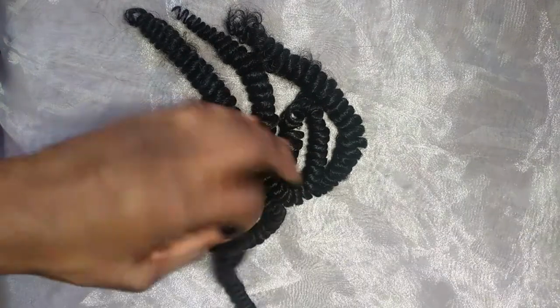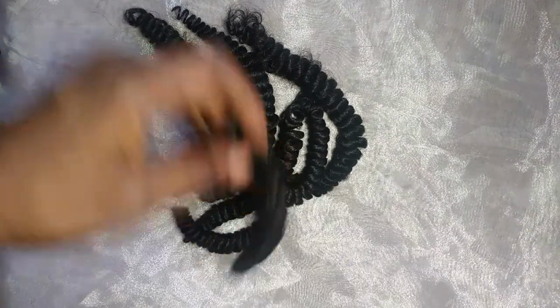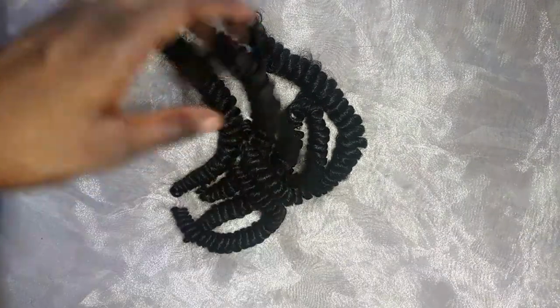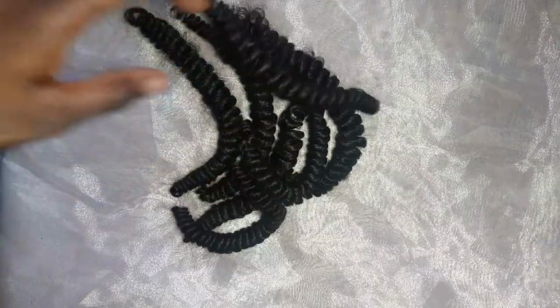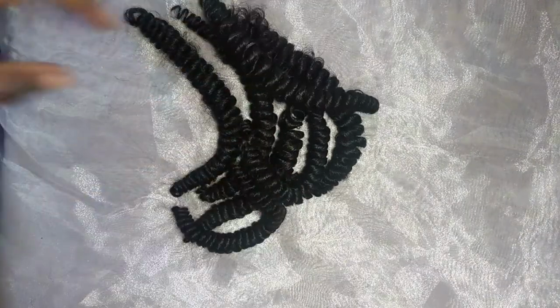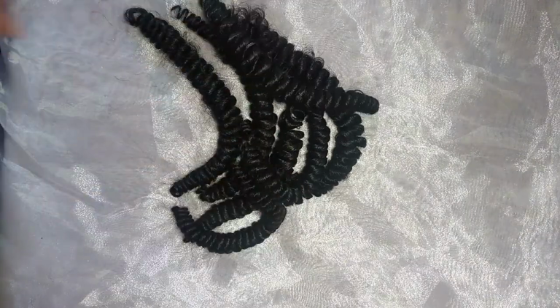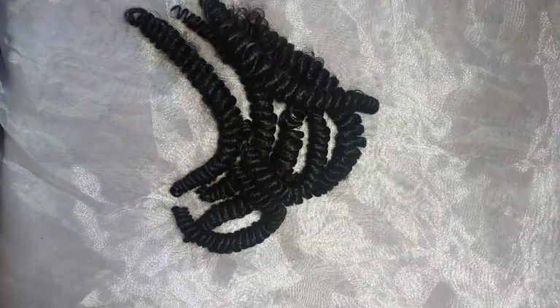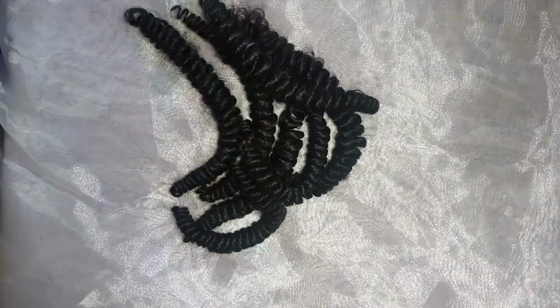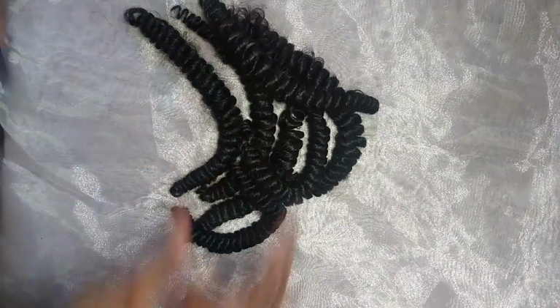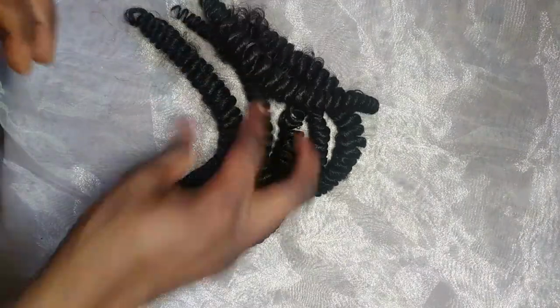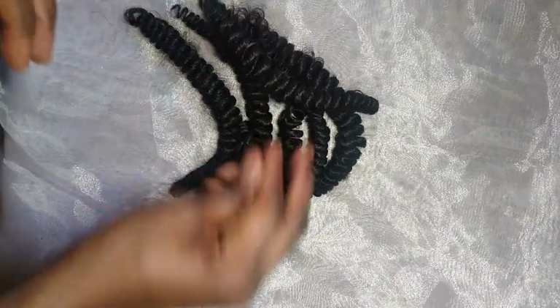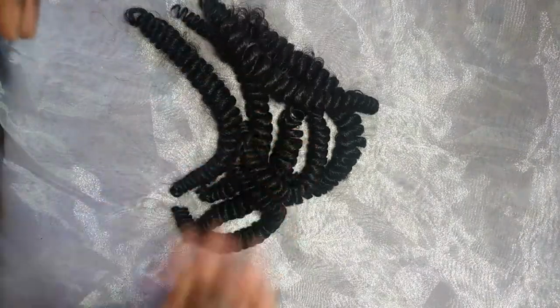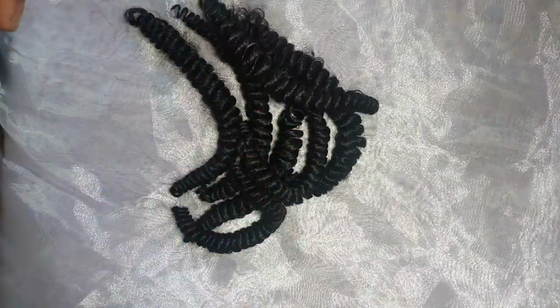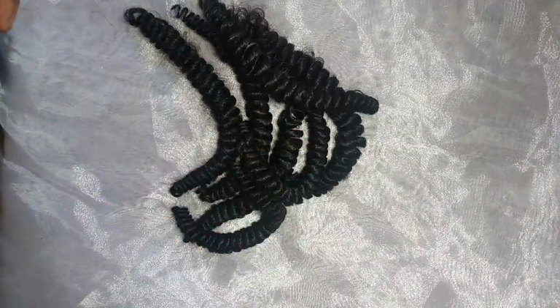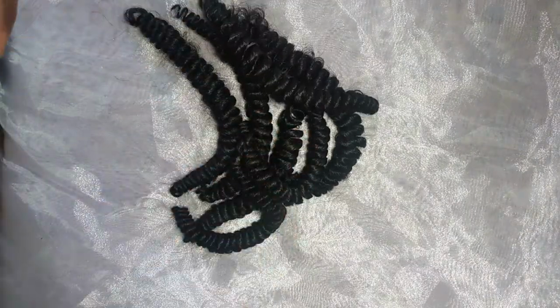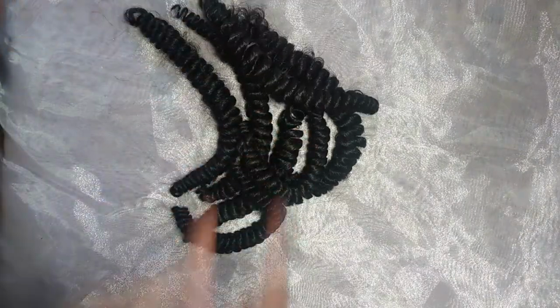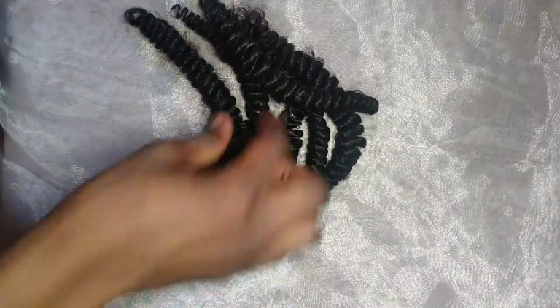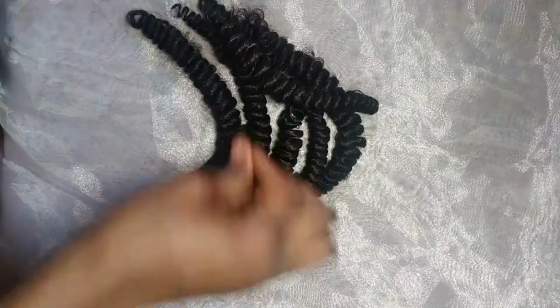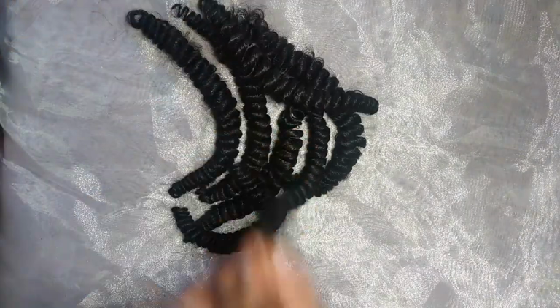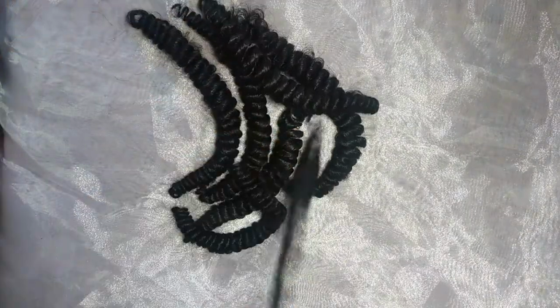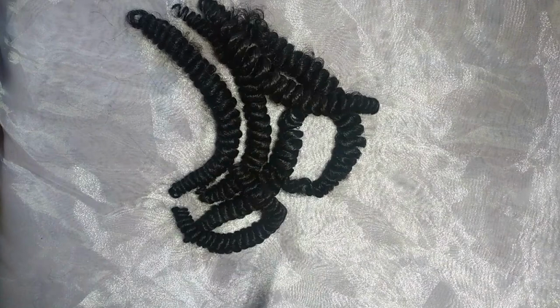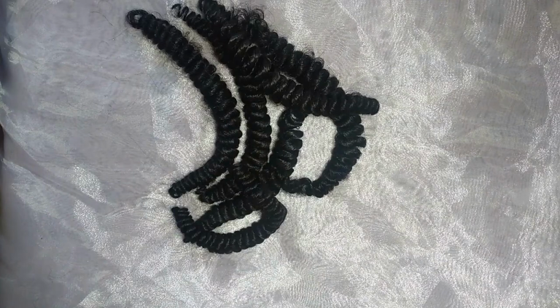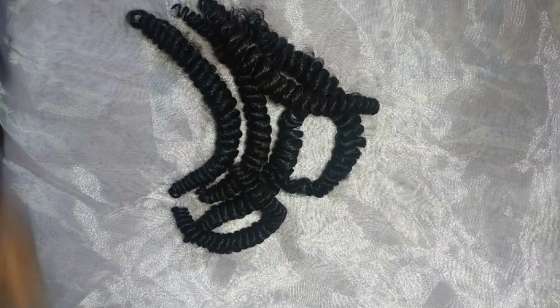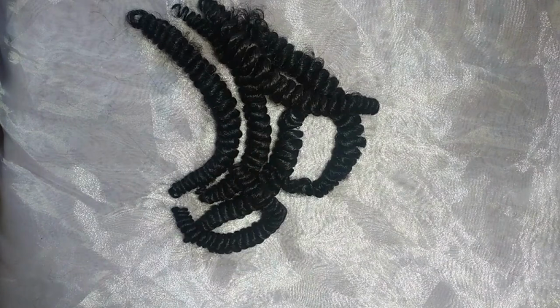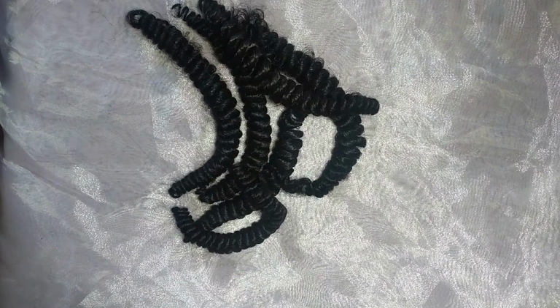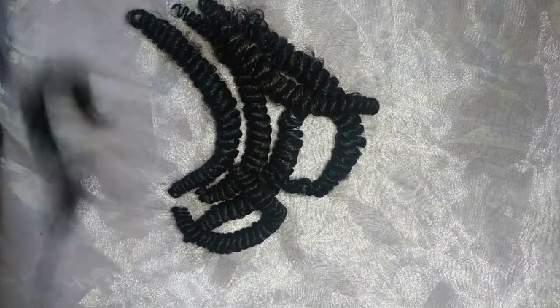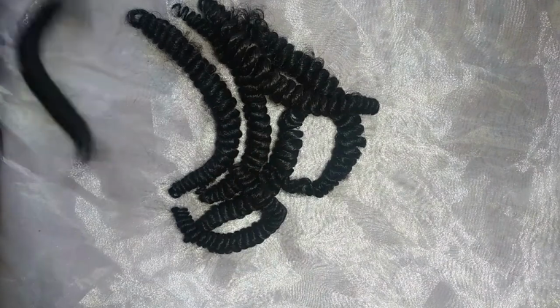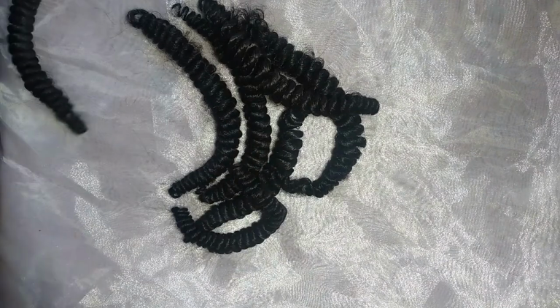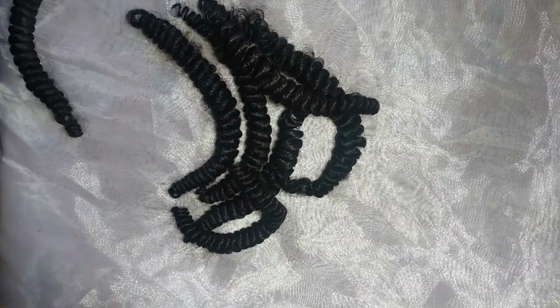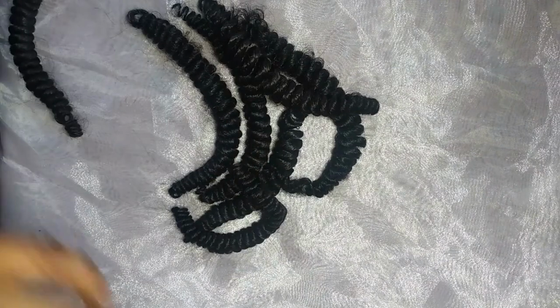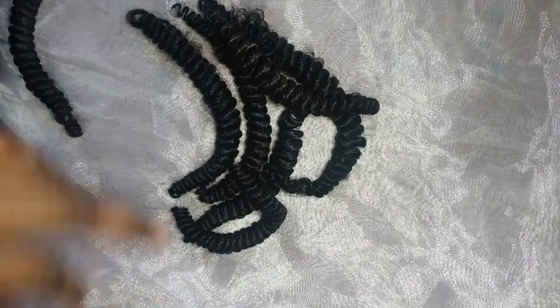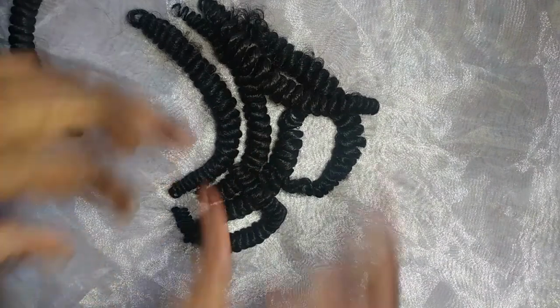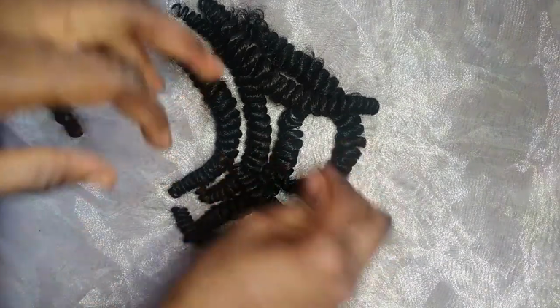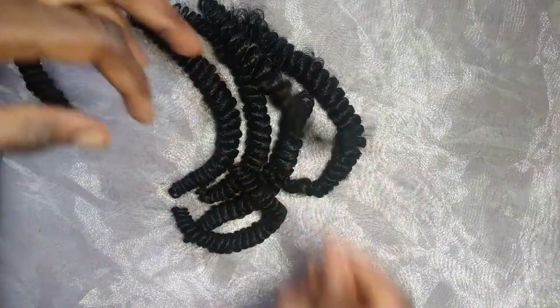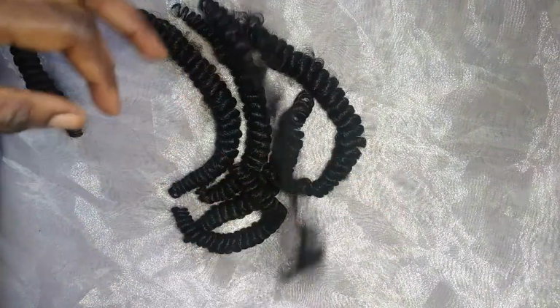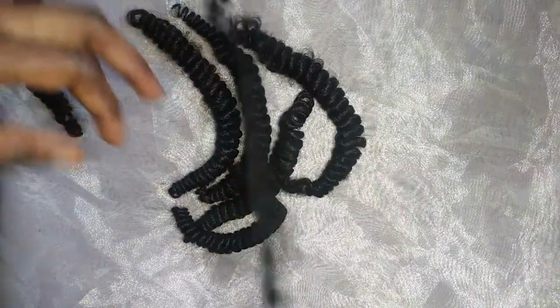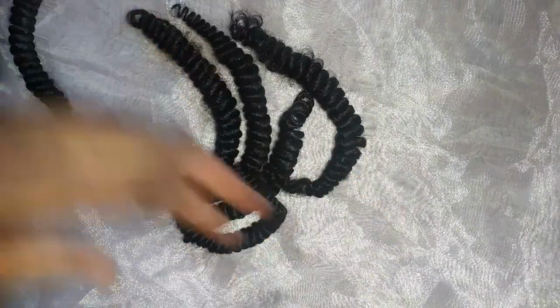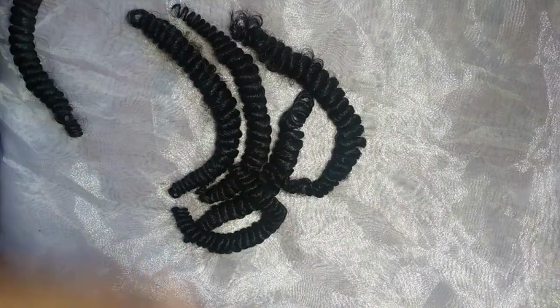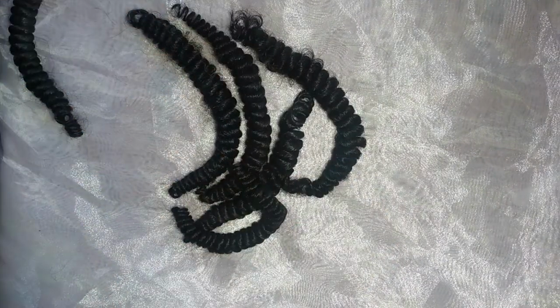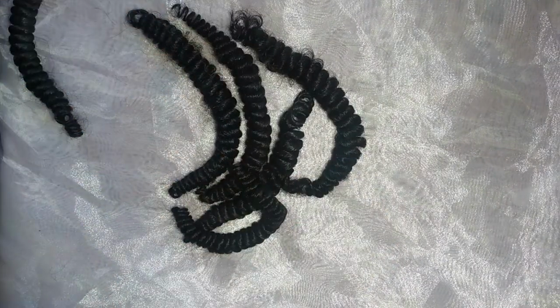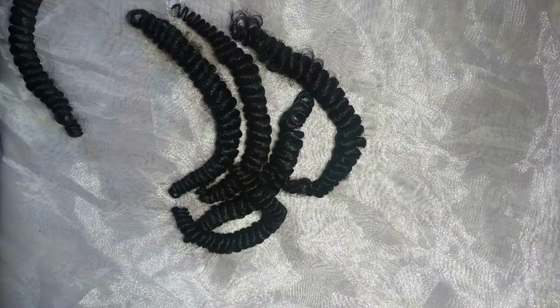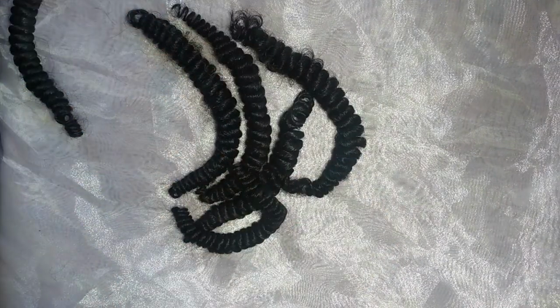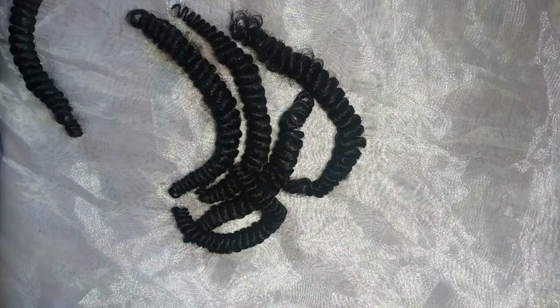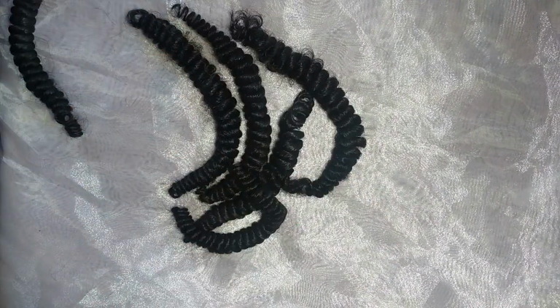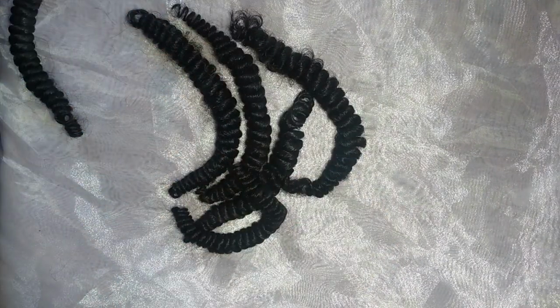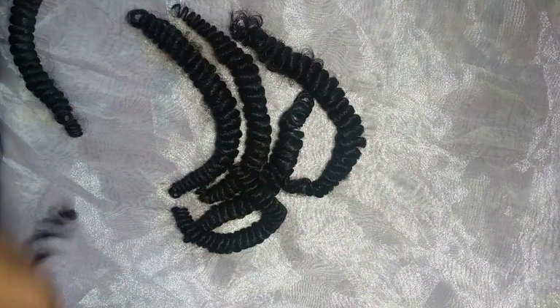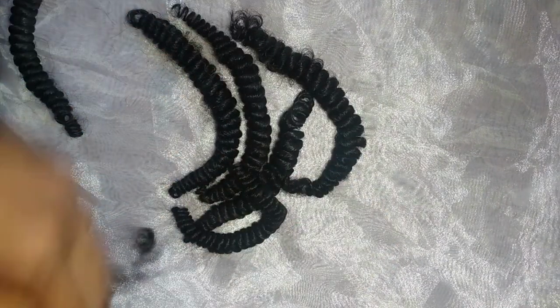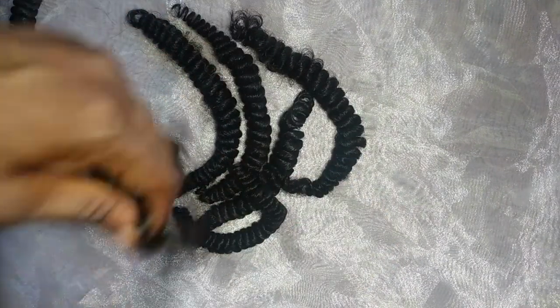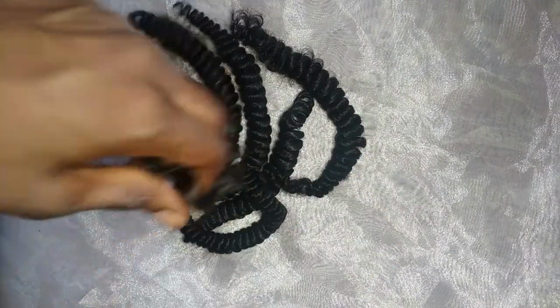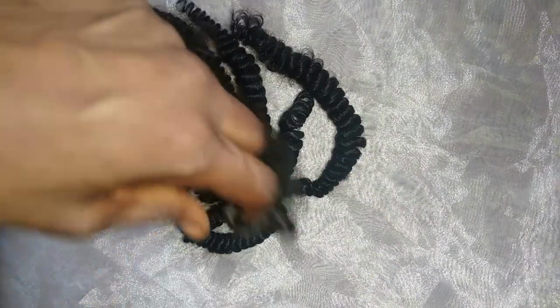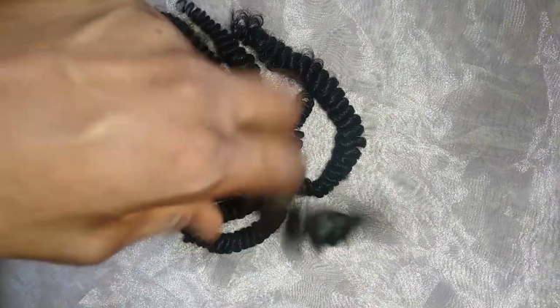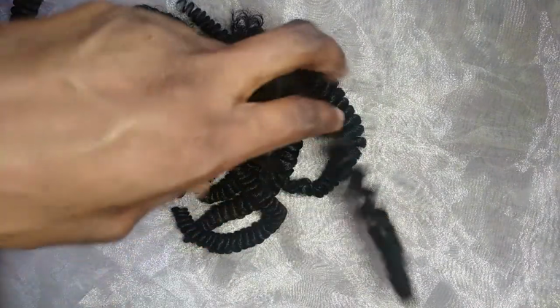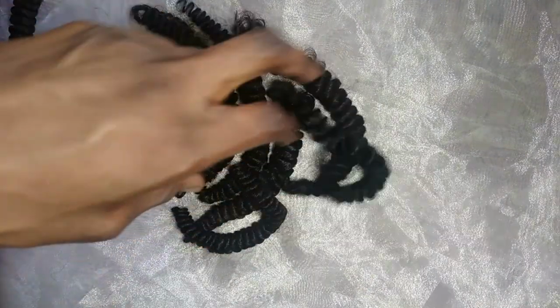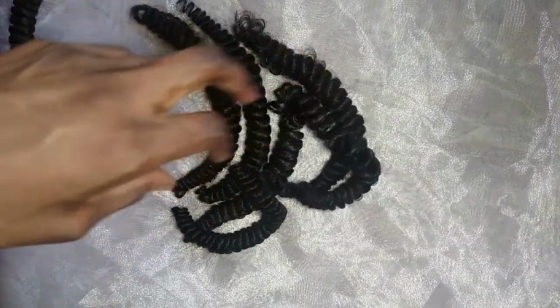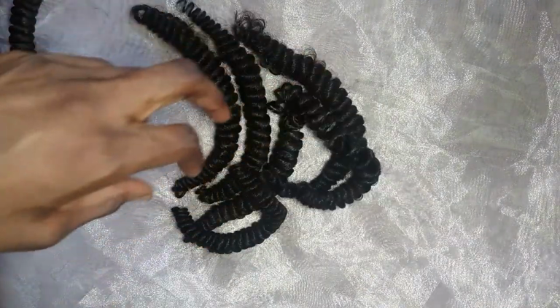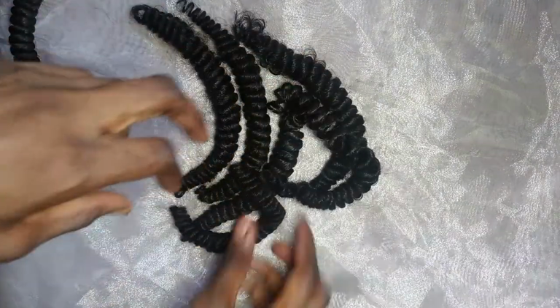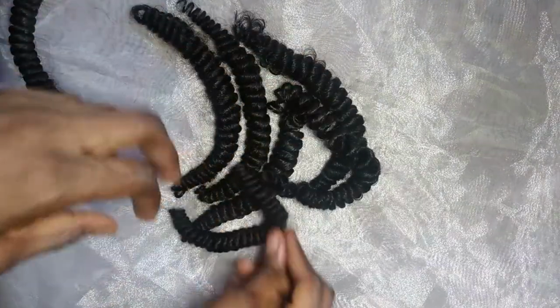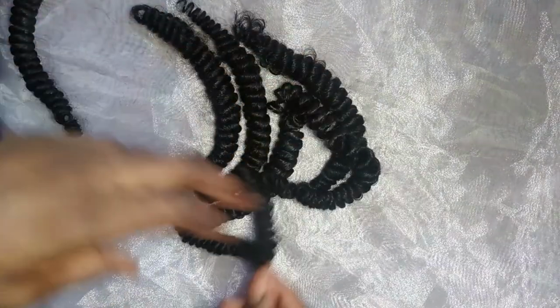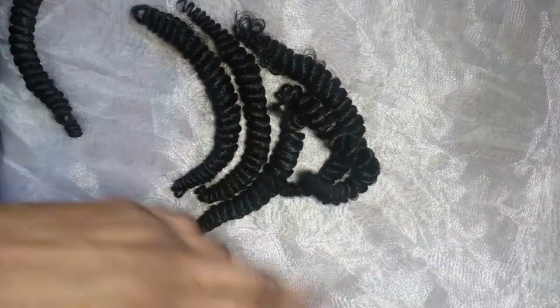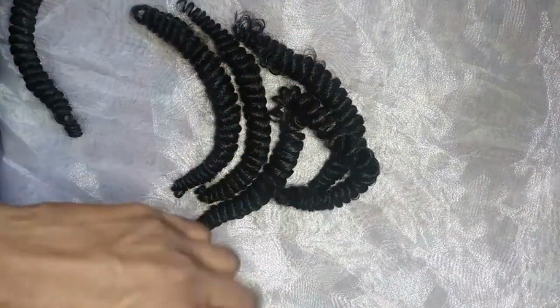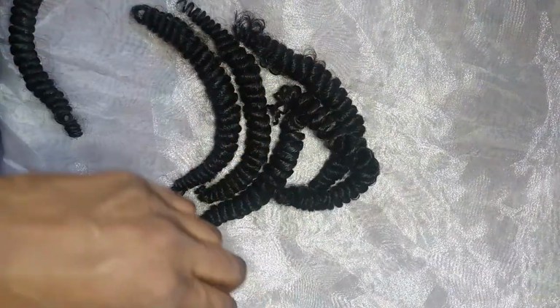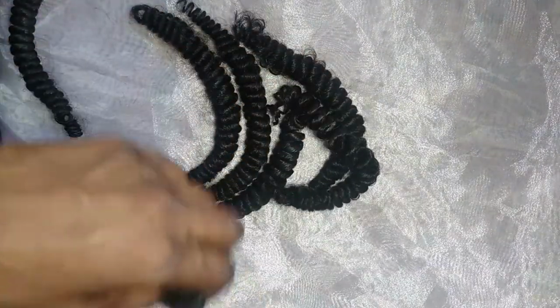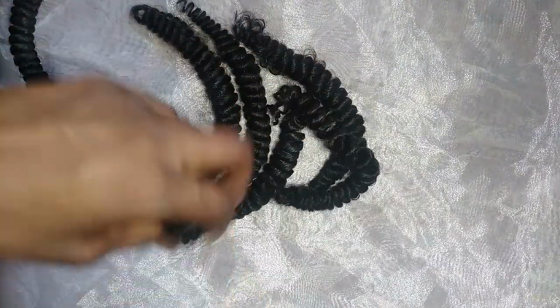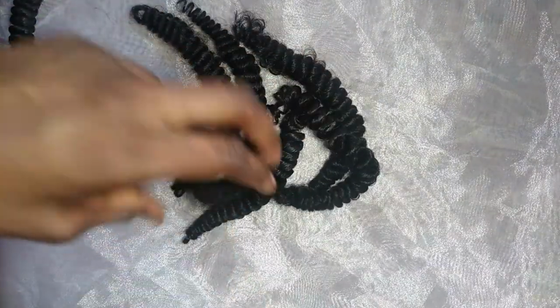I just trim the edges so that everything looks smooth, presentable, and doesn't have rough edges.